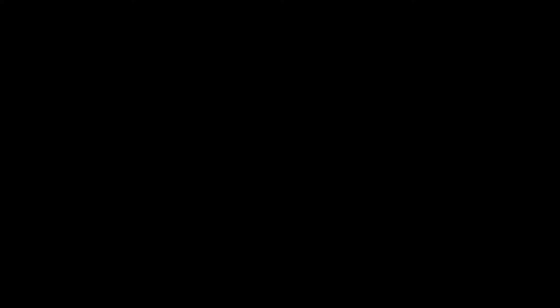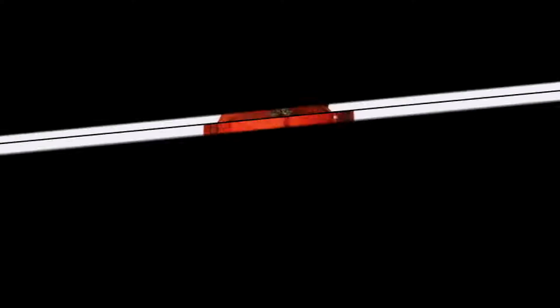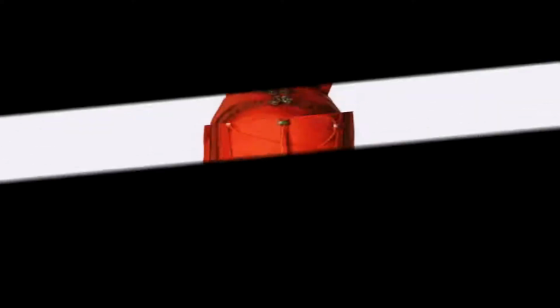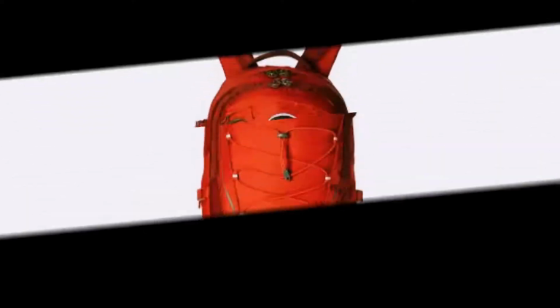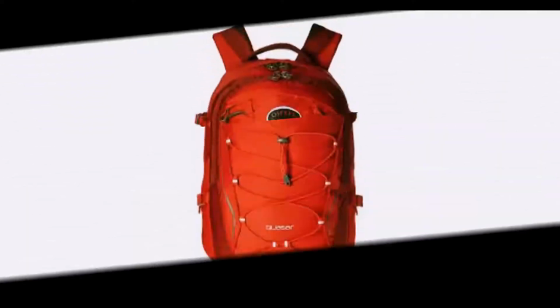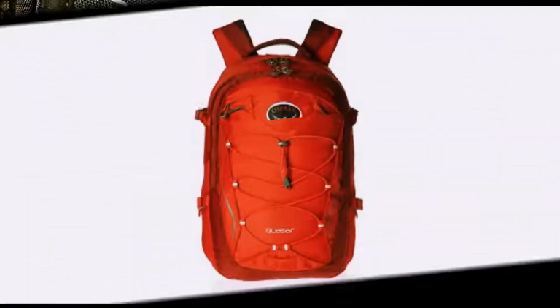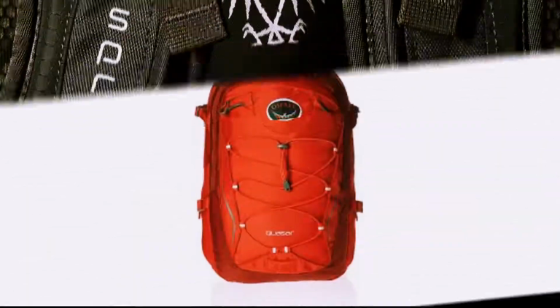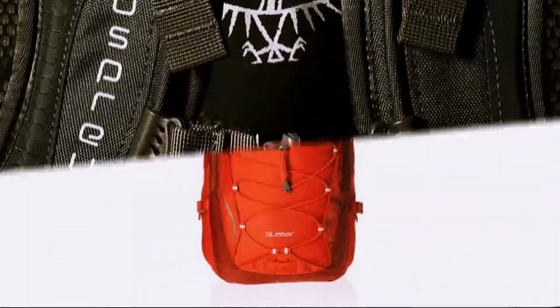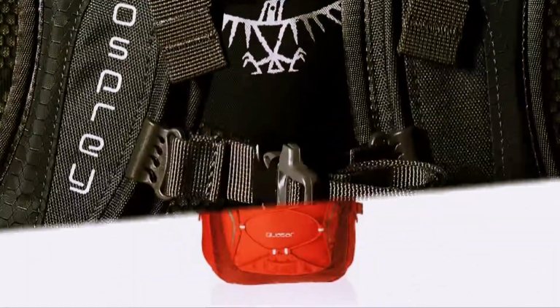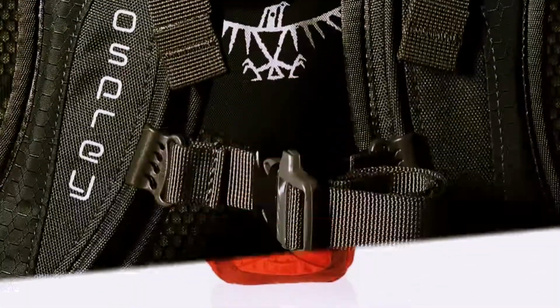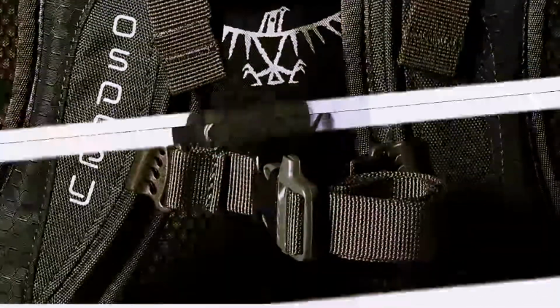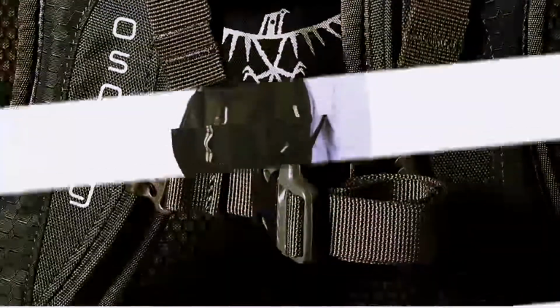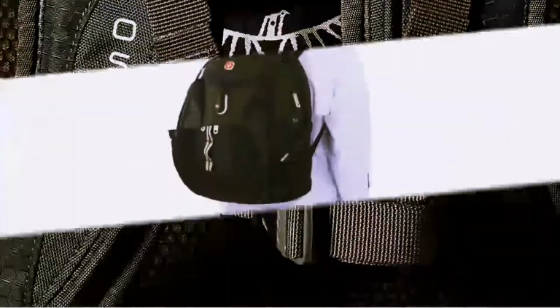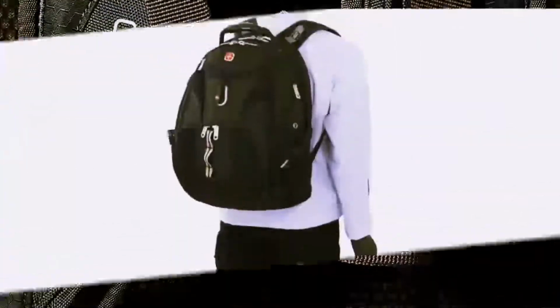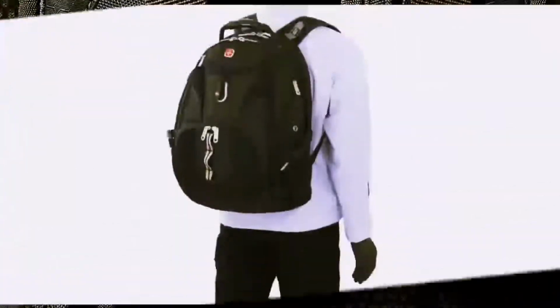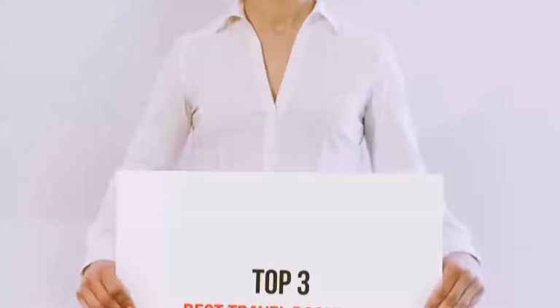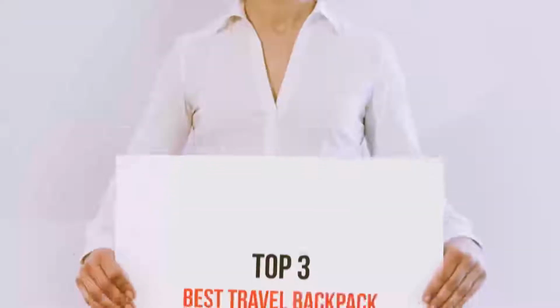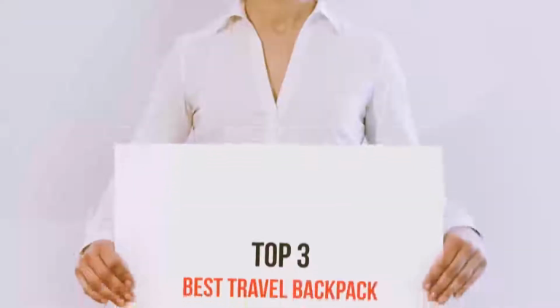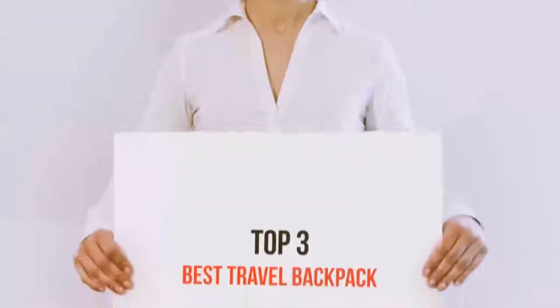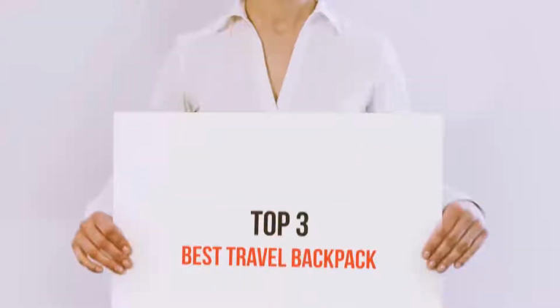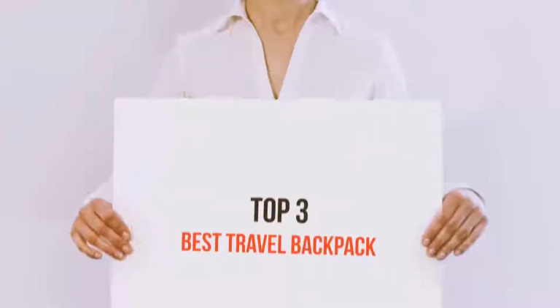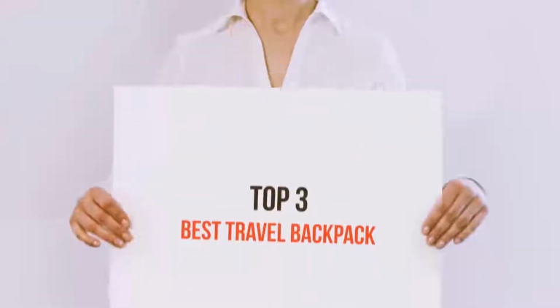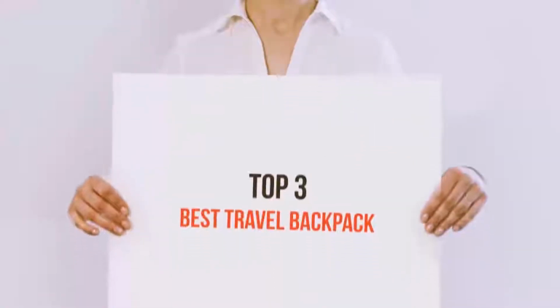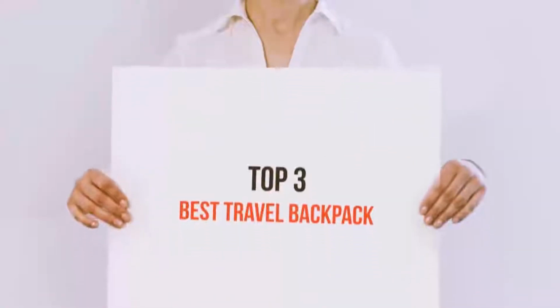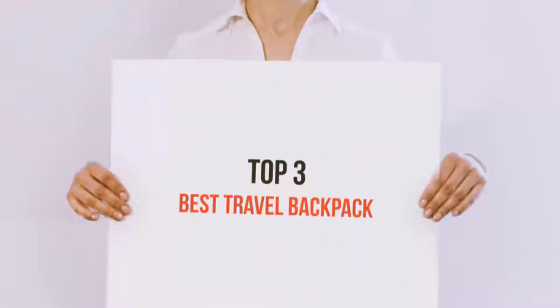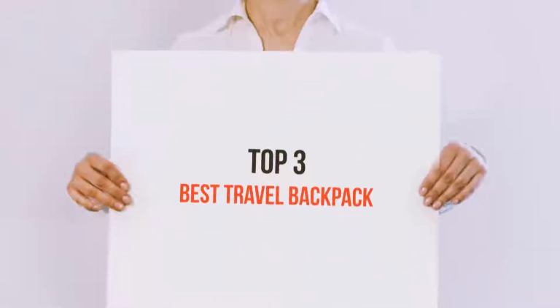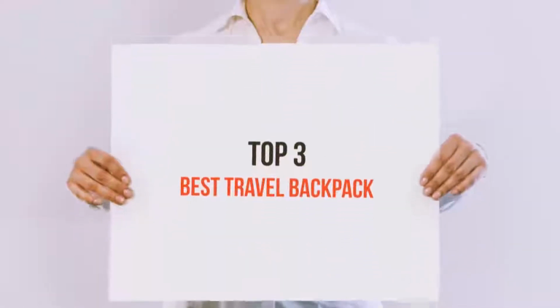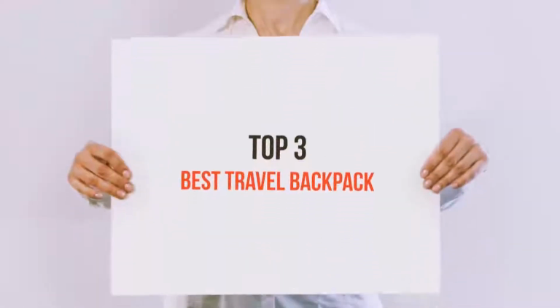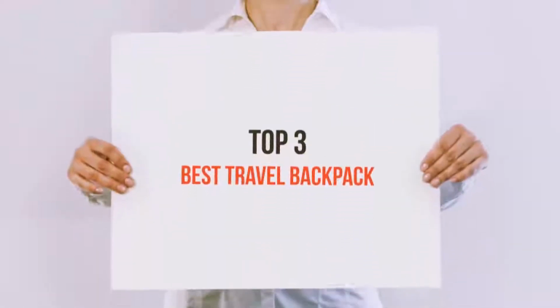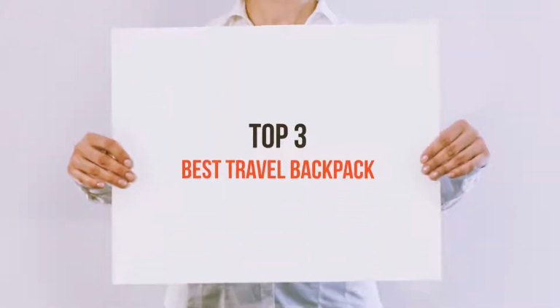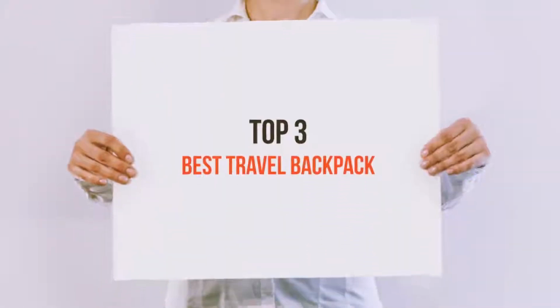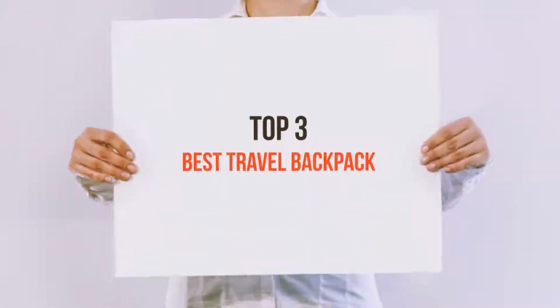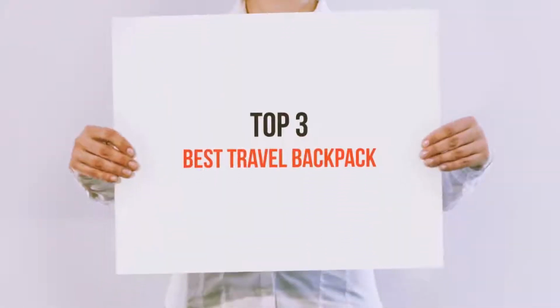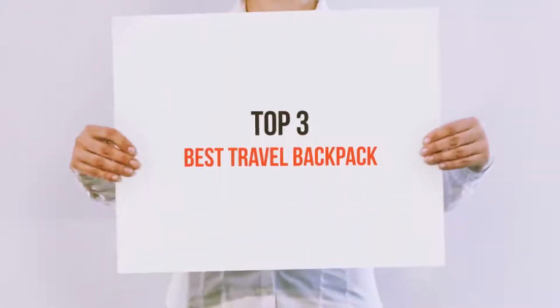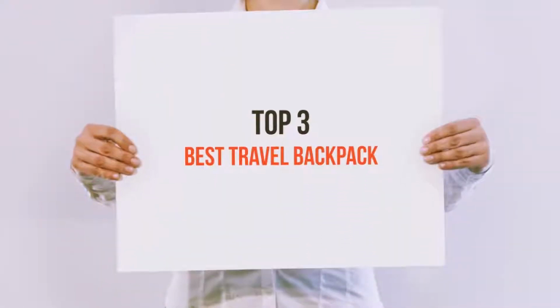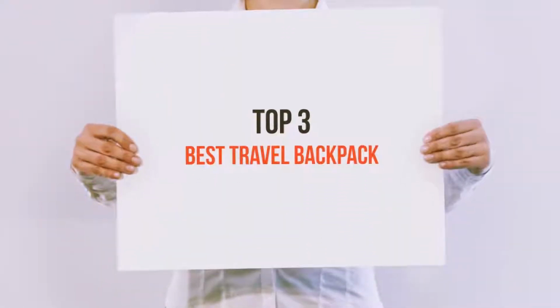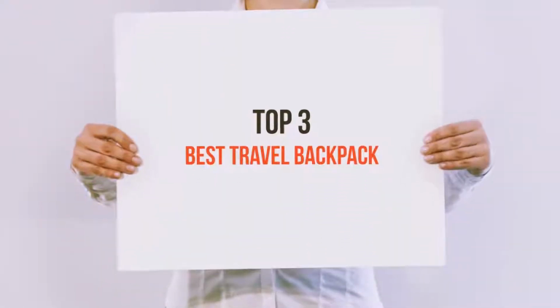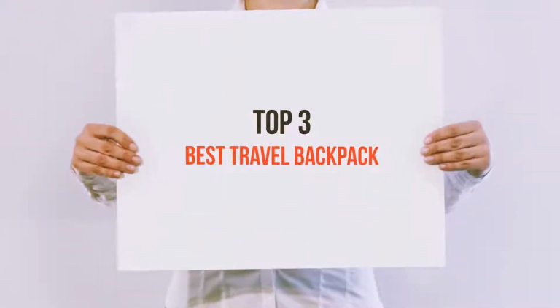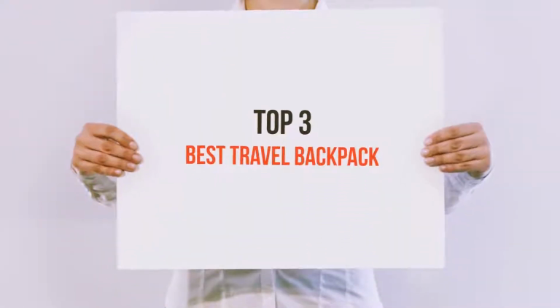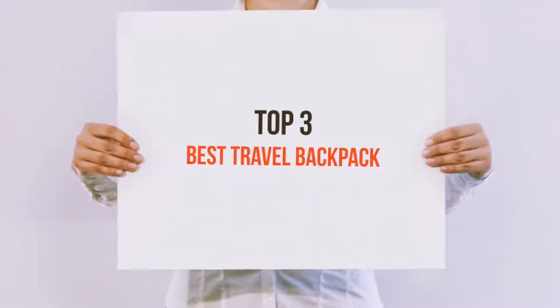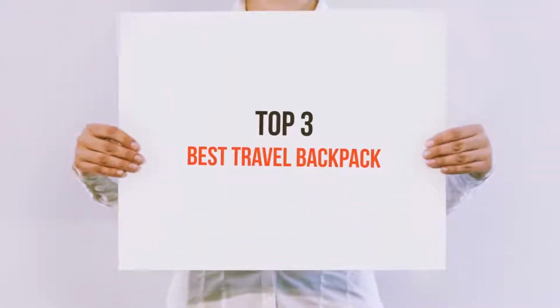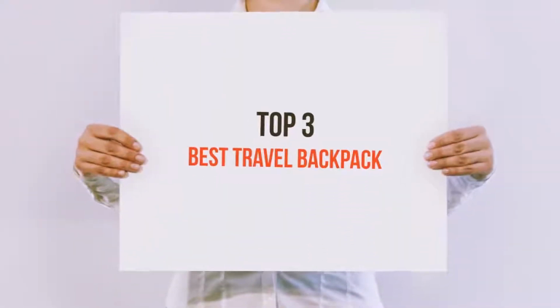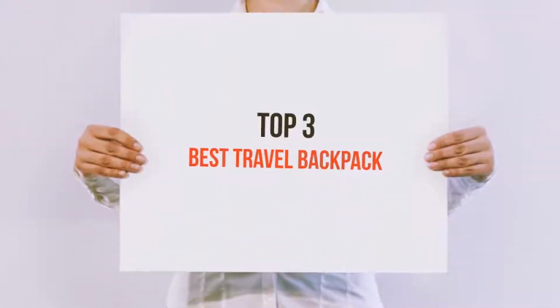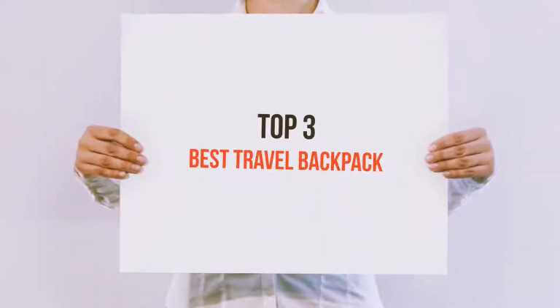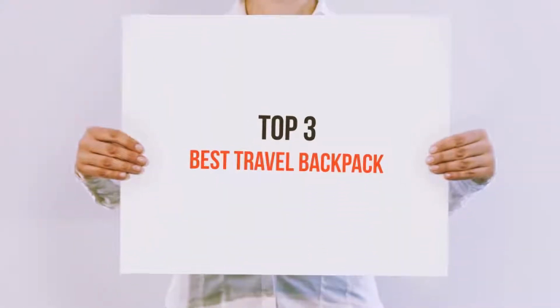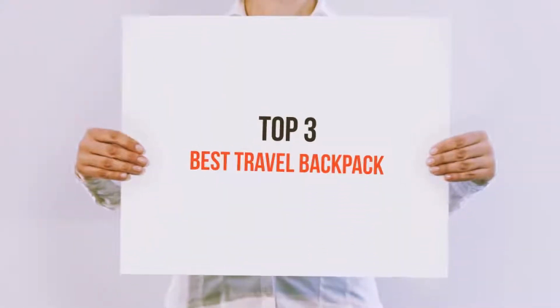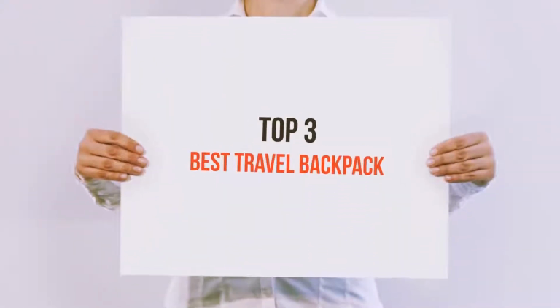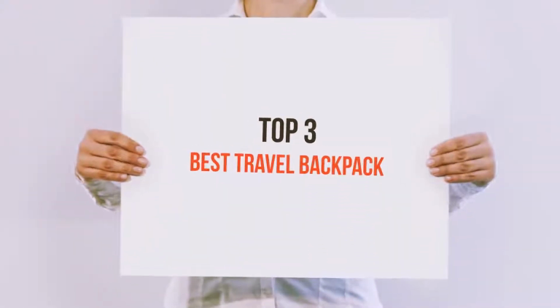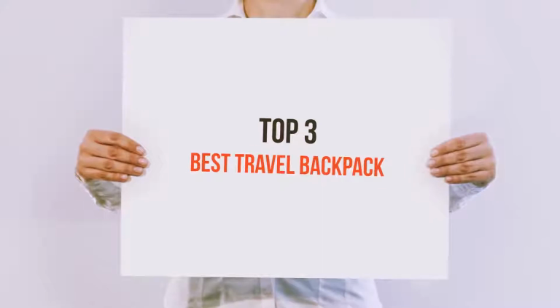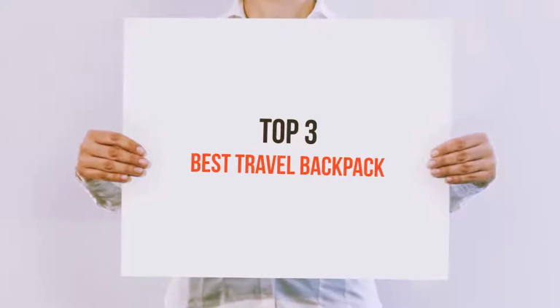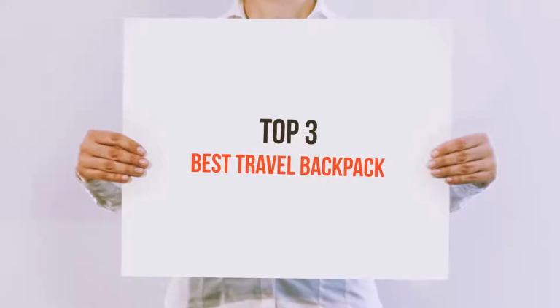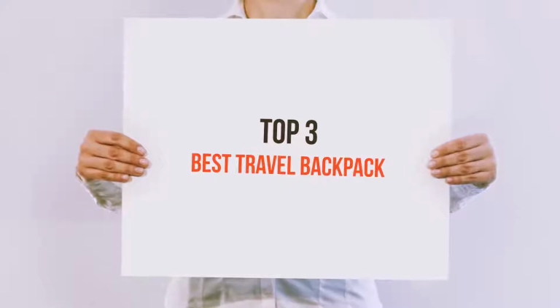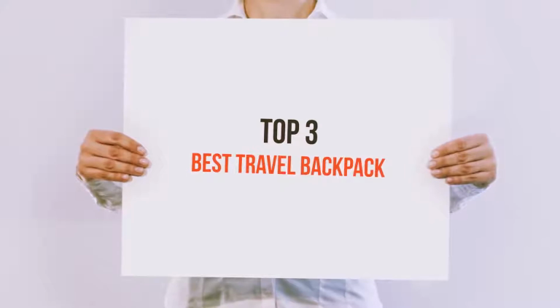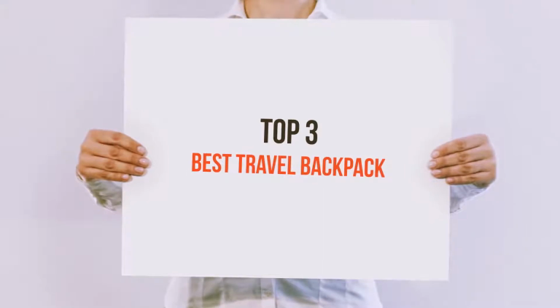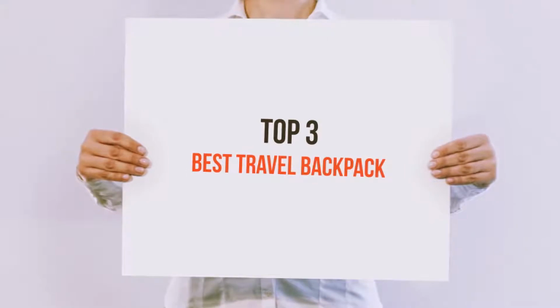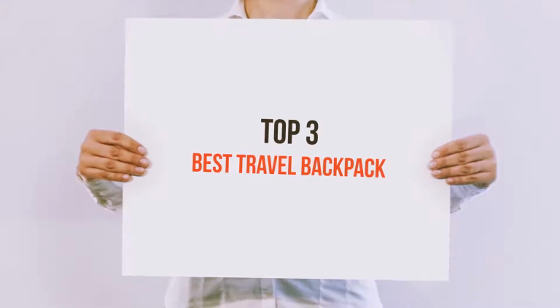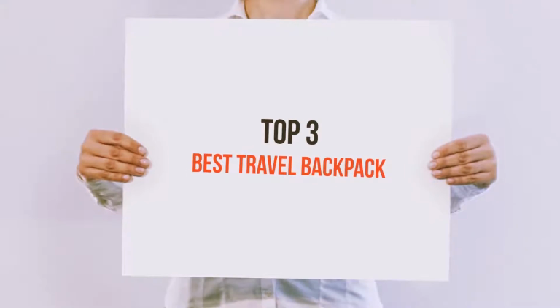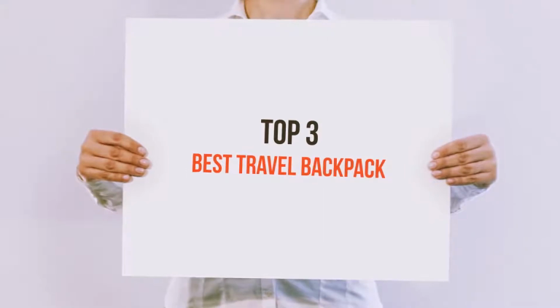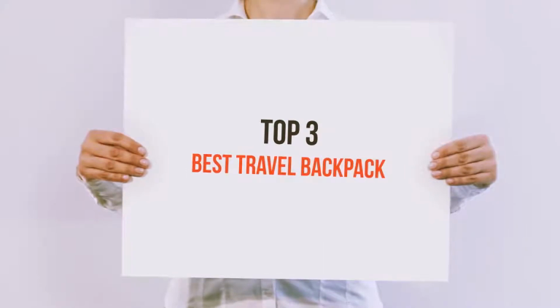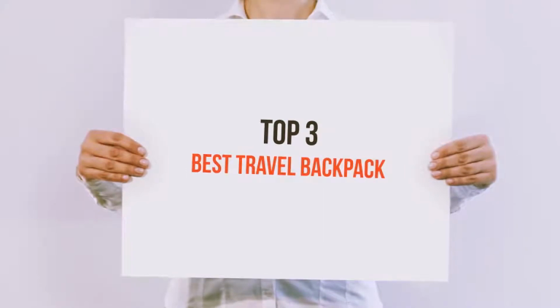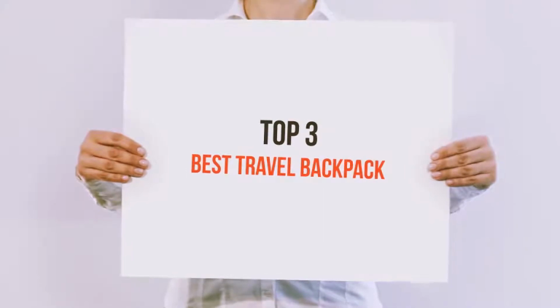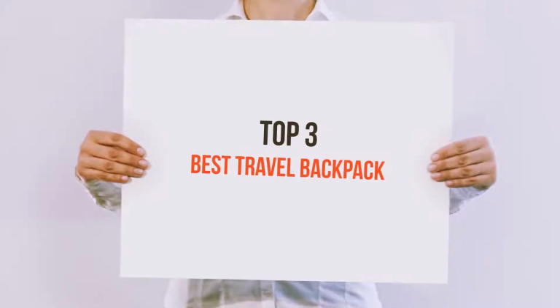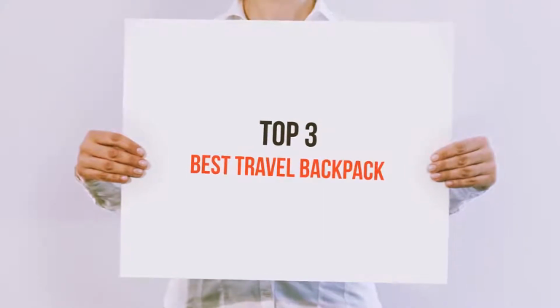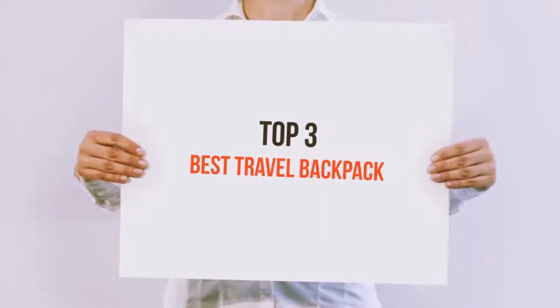Hello guys, welcome back to my channel. Today I'm gonna talk about the Top 3 Best Travel Backpacks.